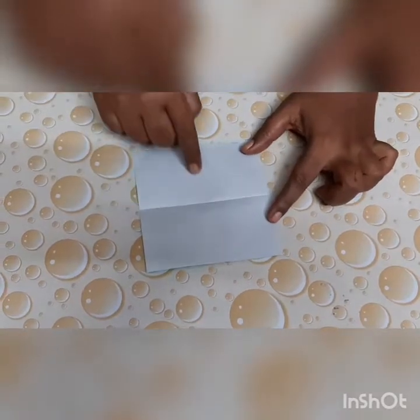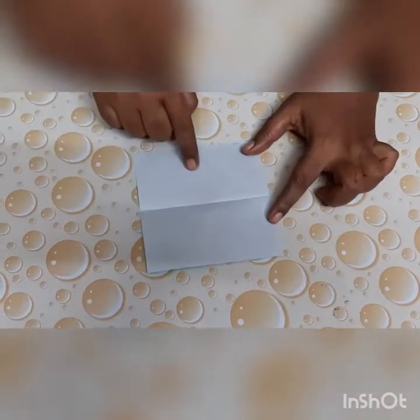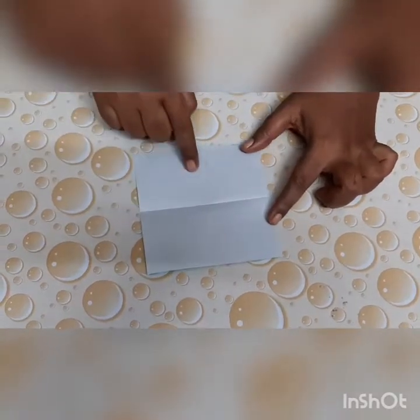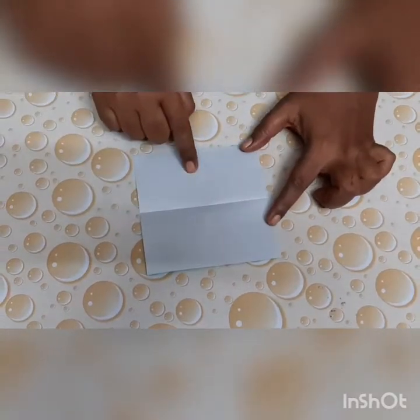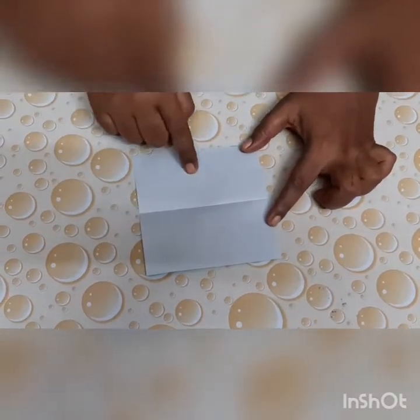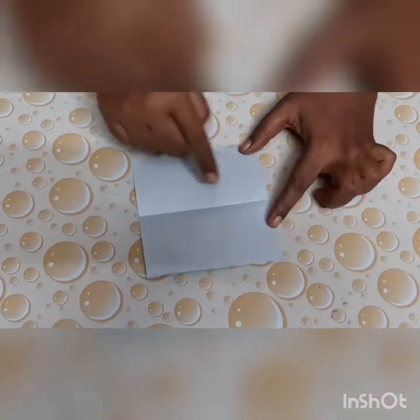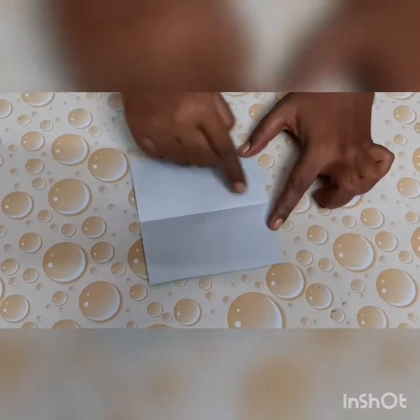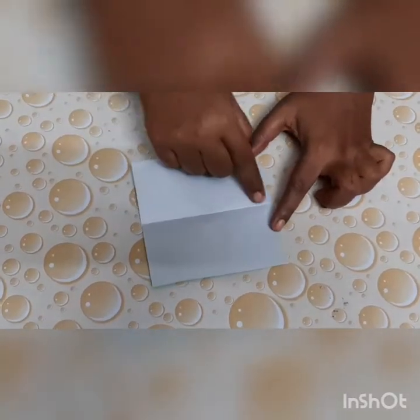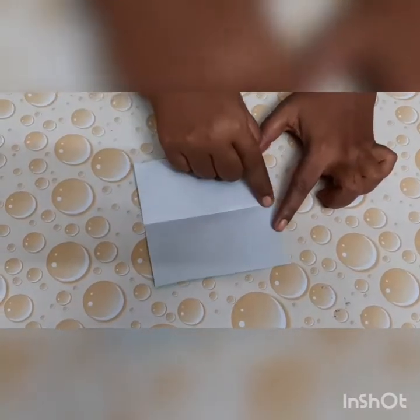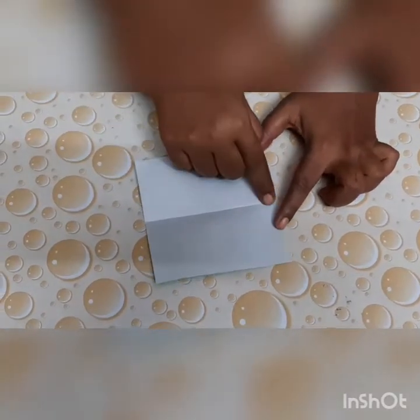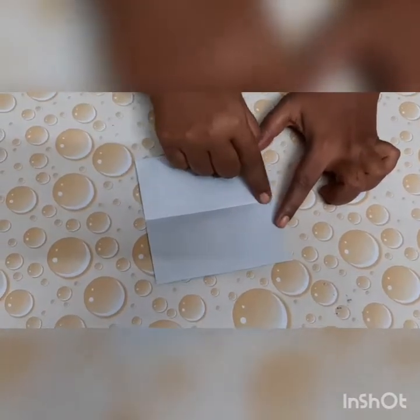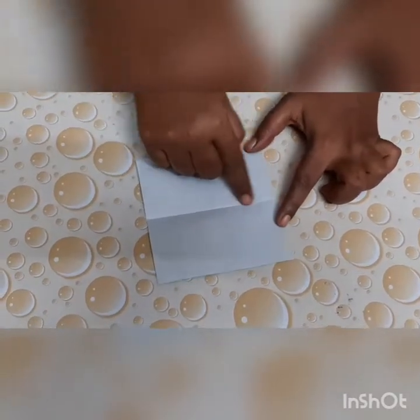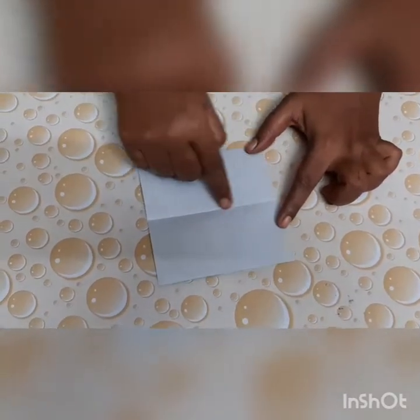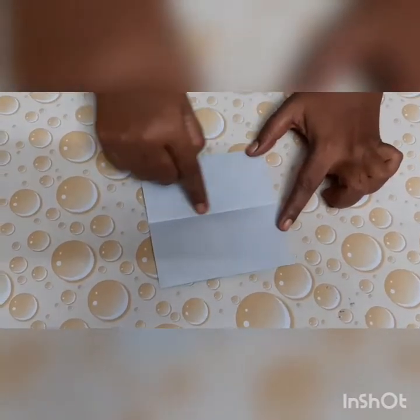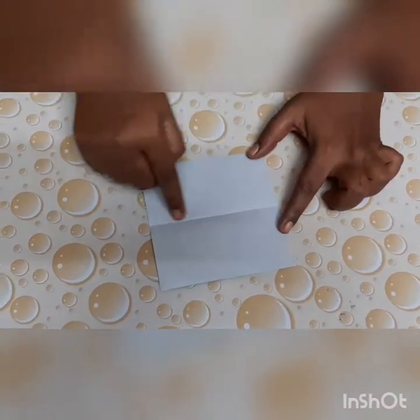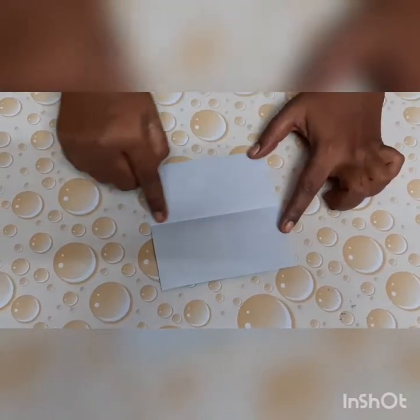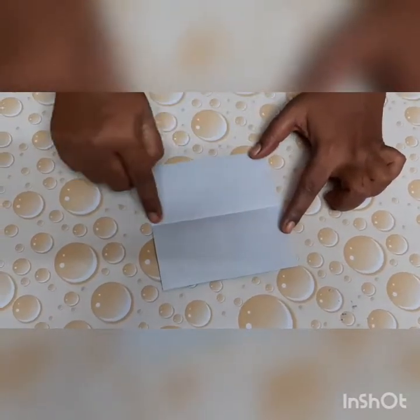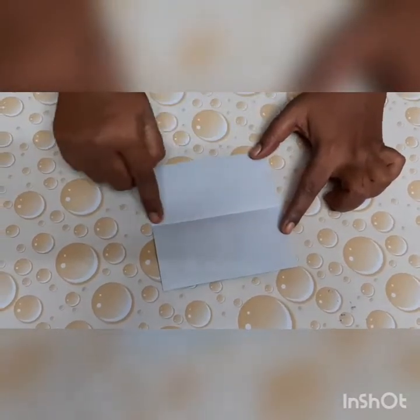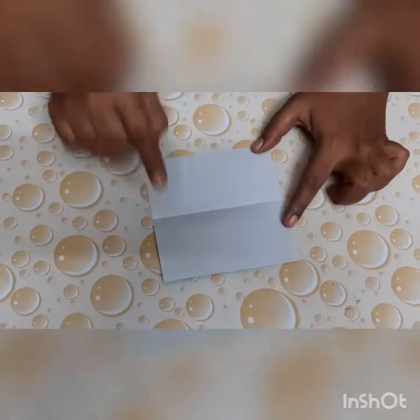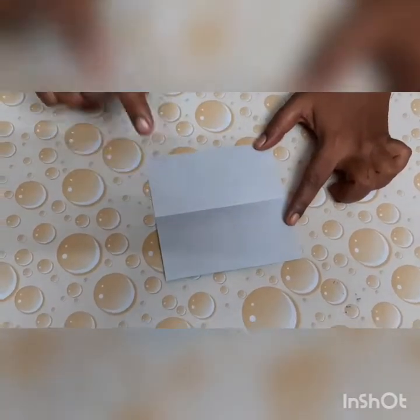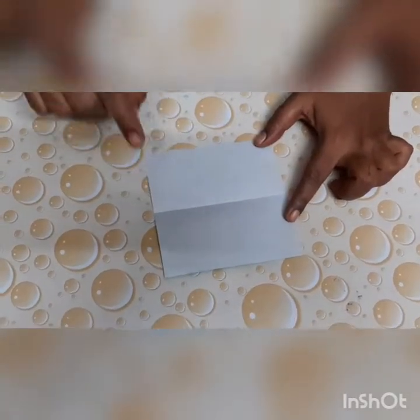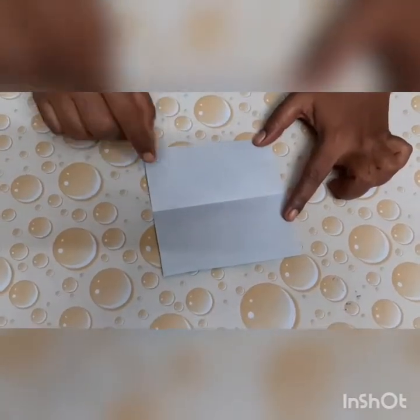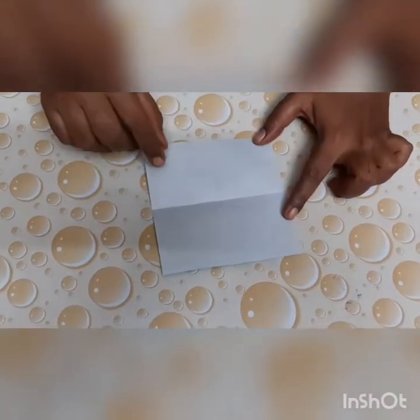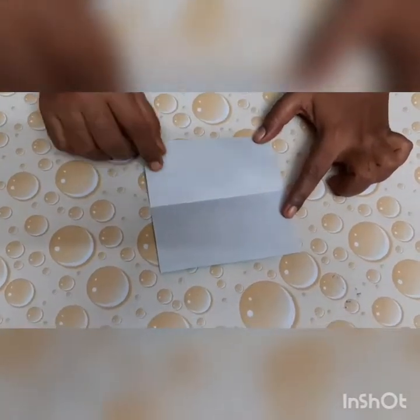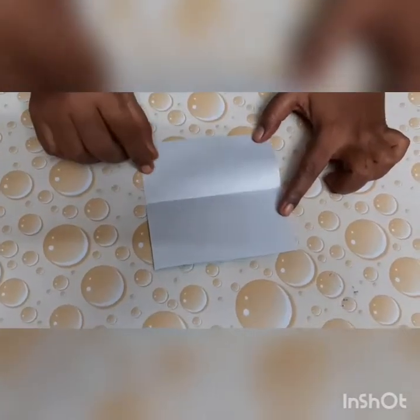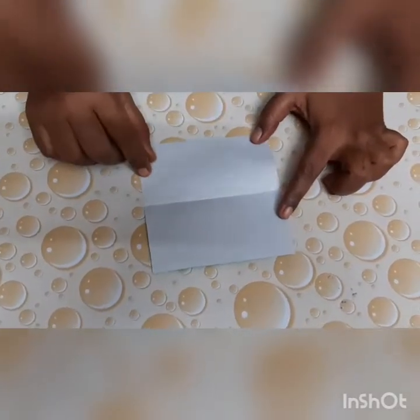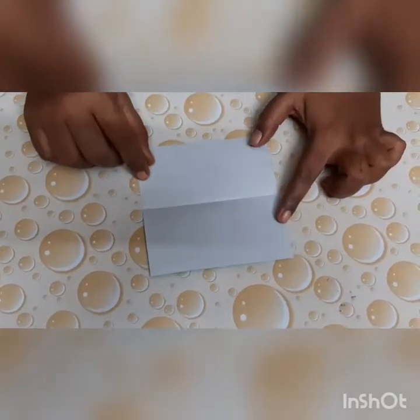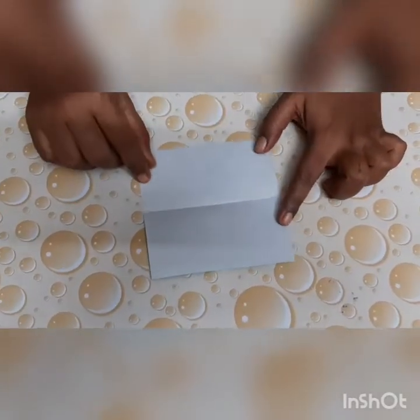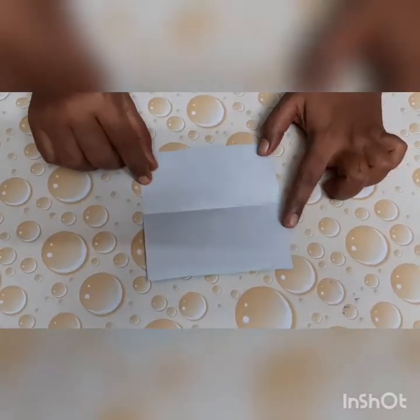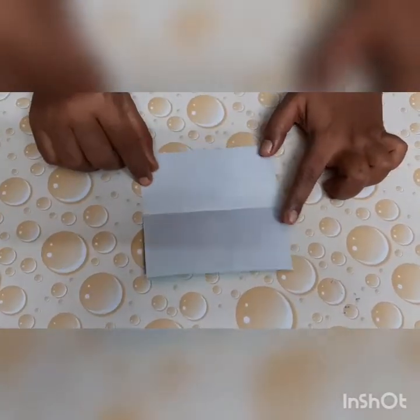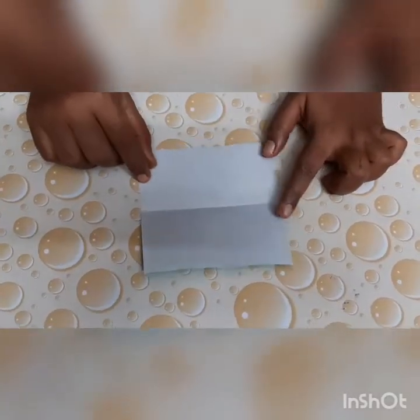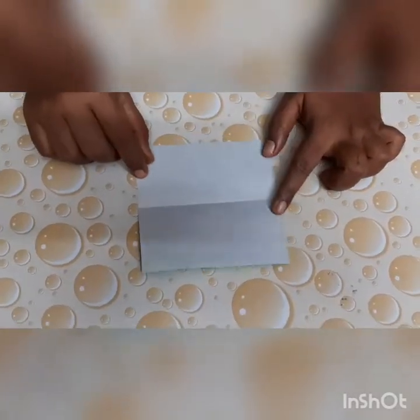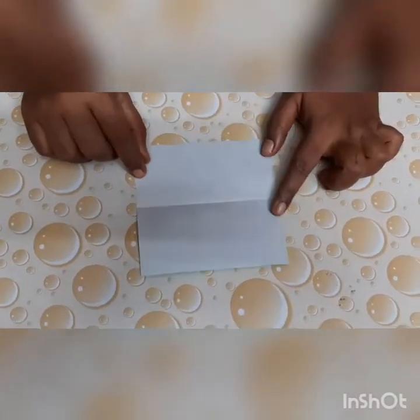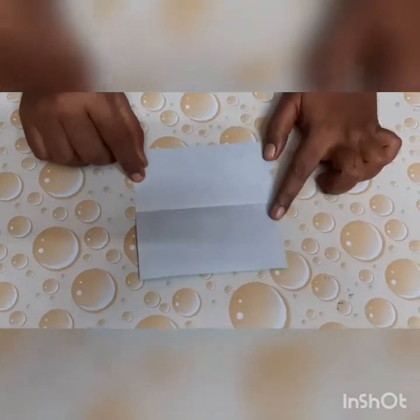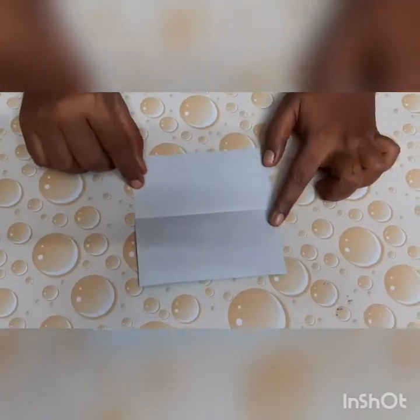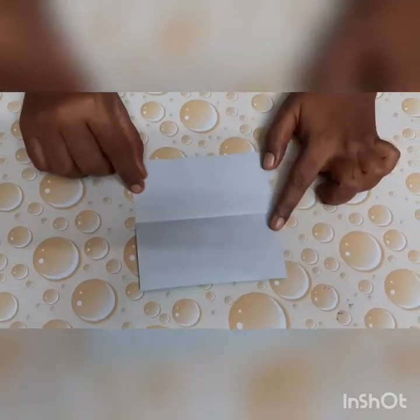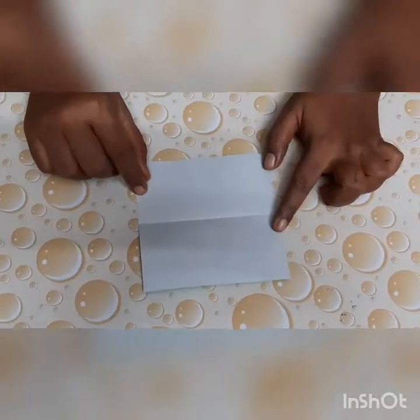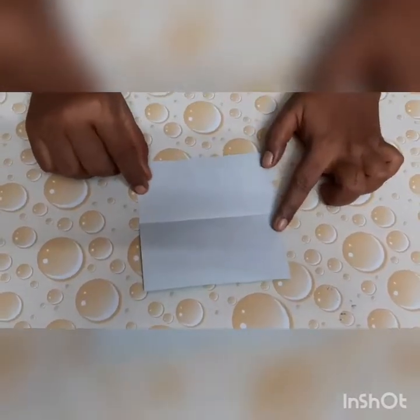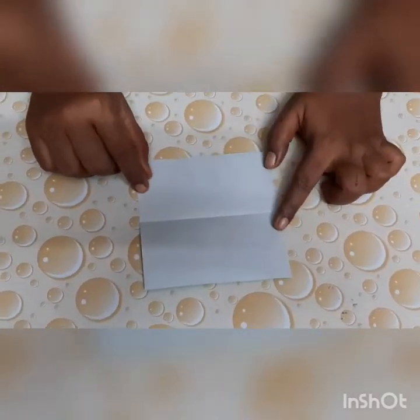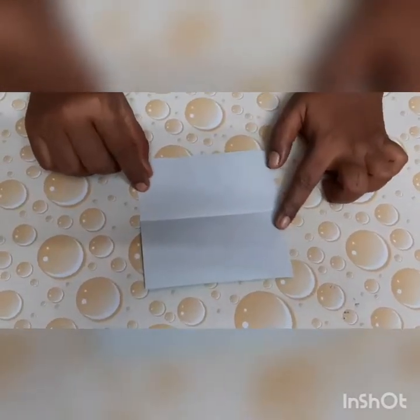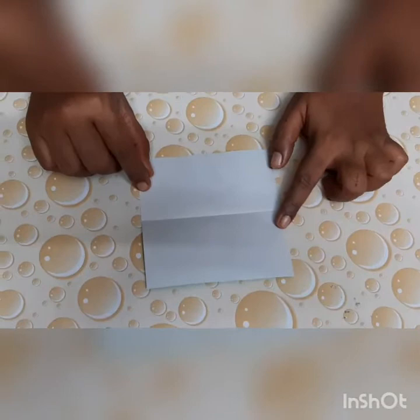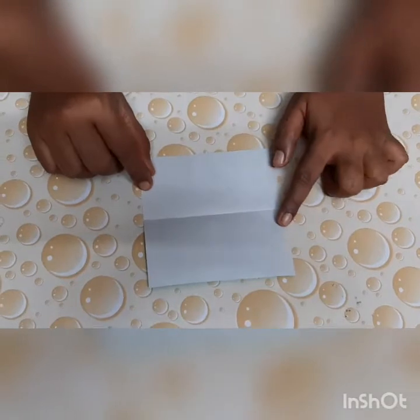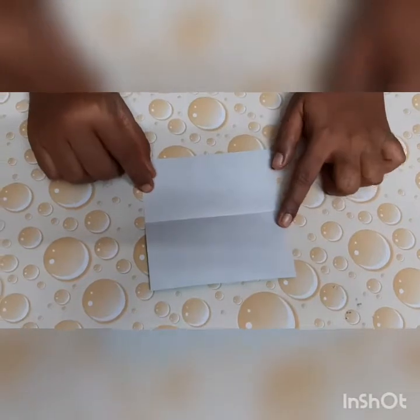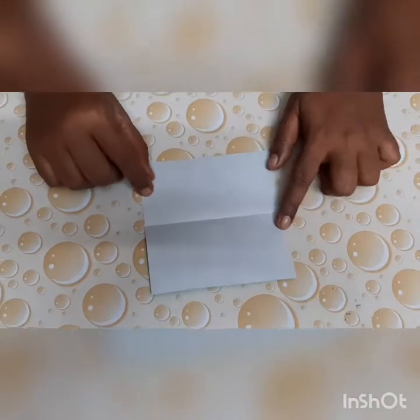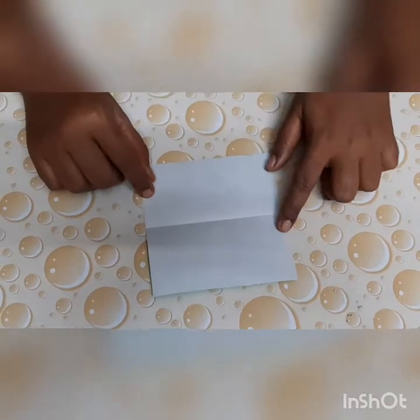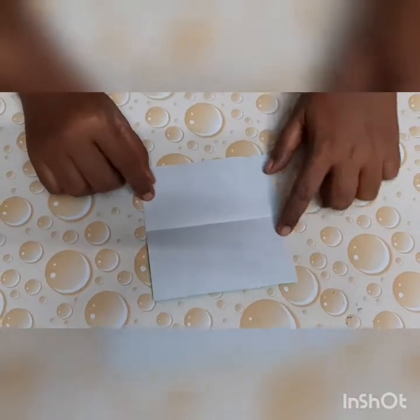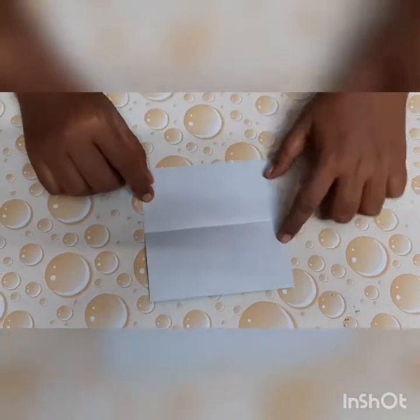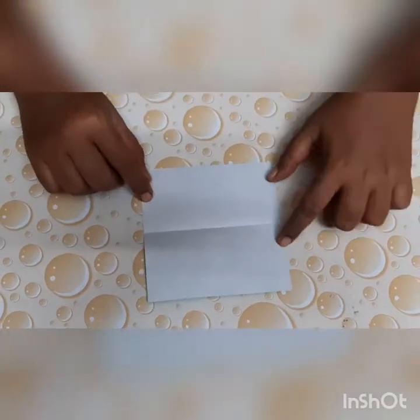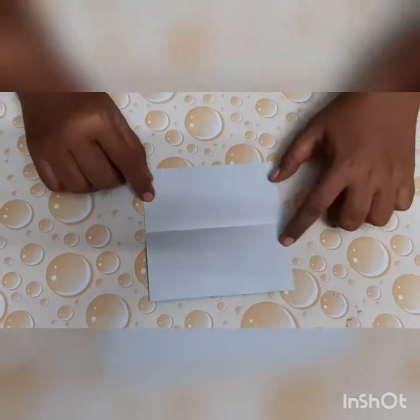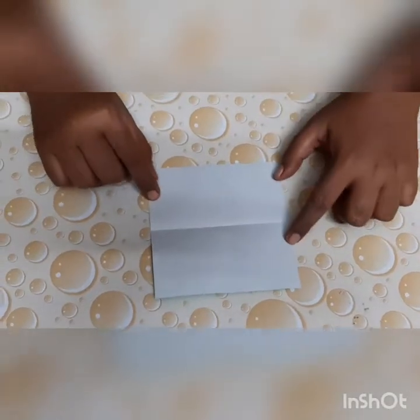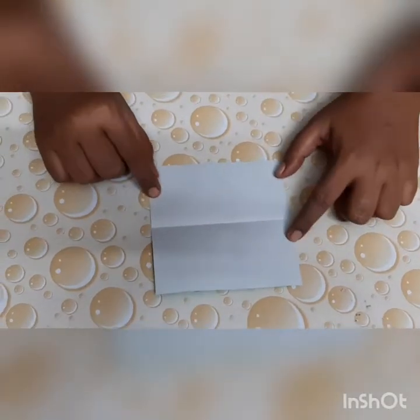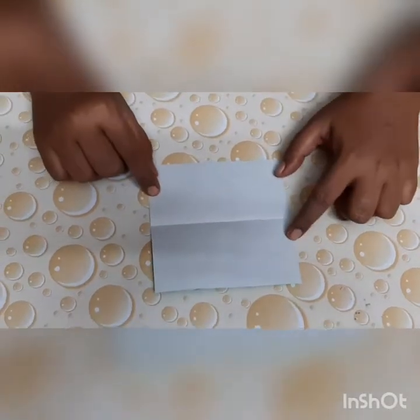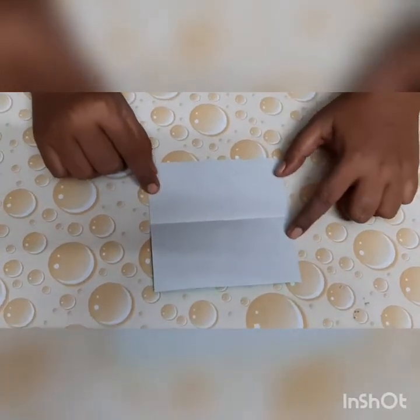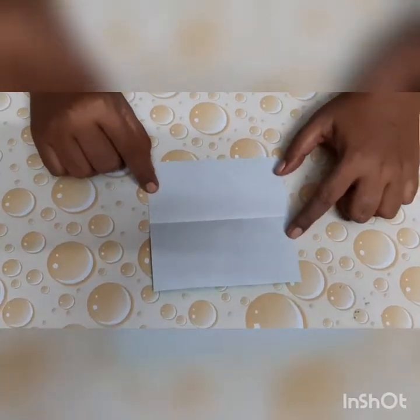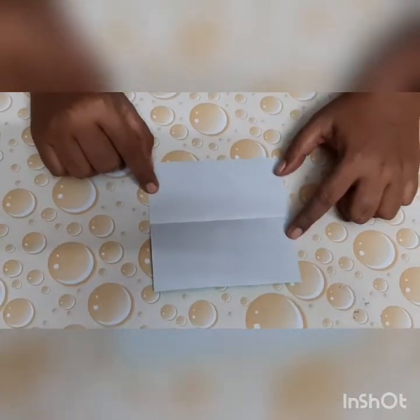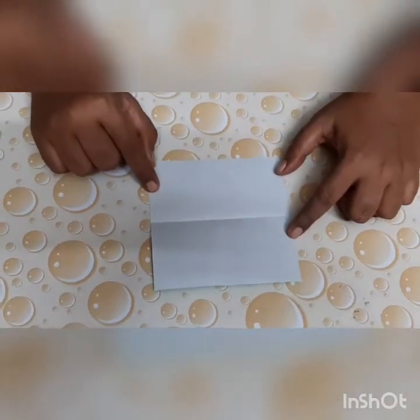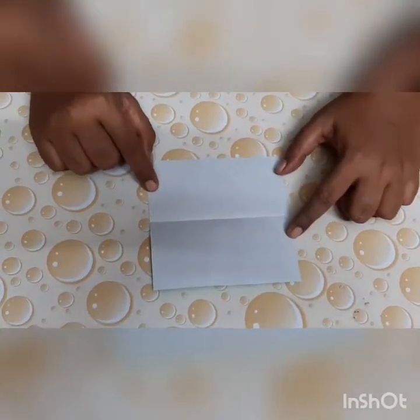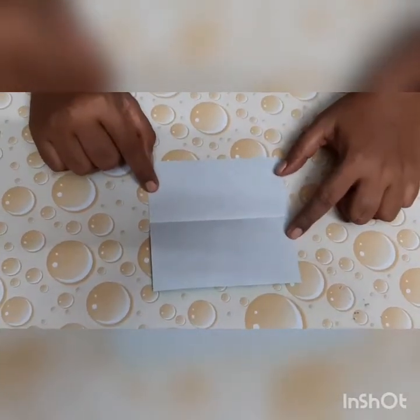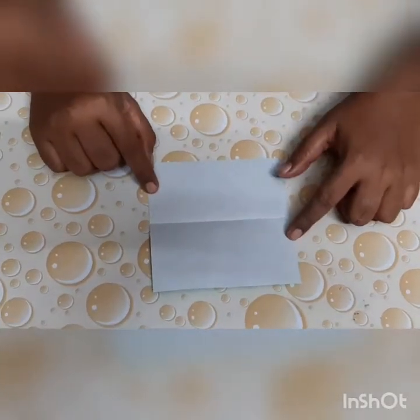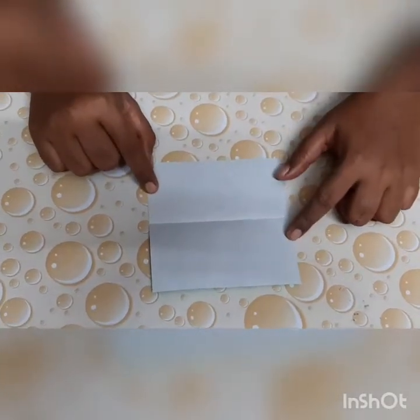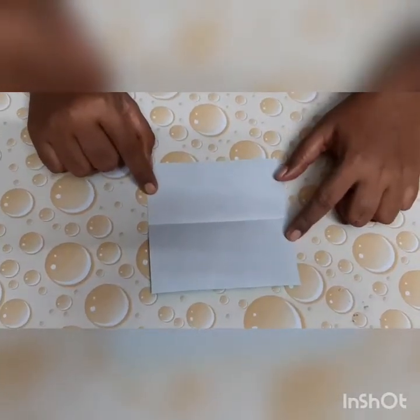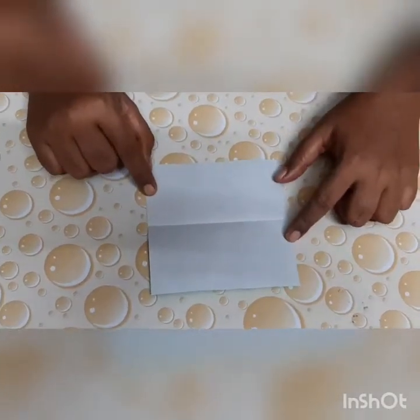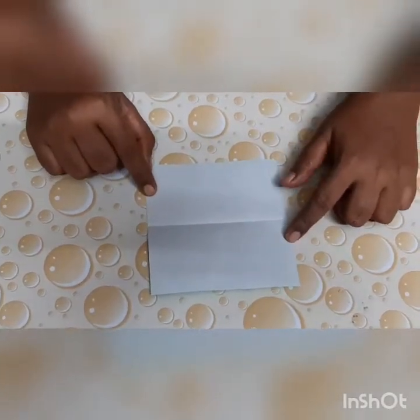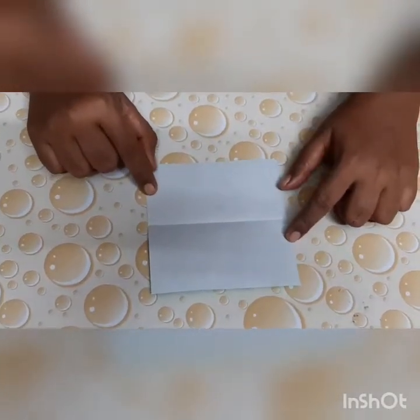One and two. Now children, we will fold the paper for the third time.